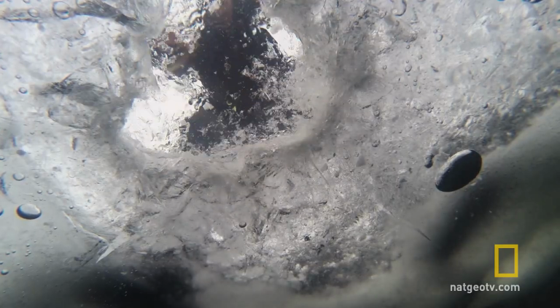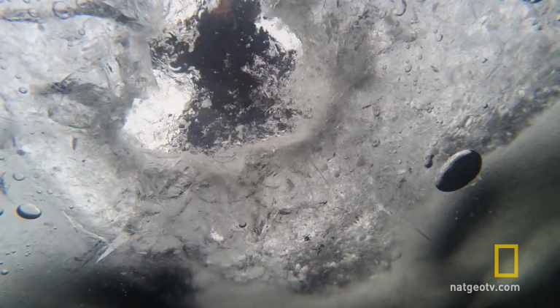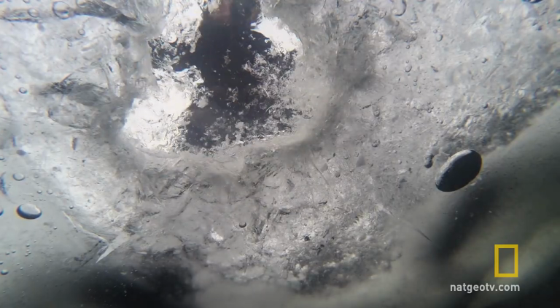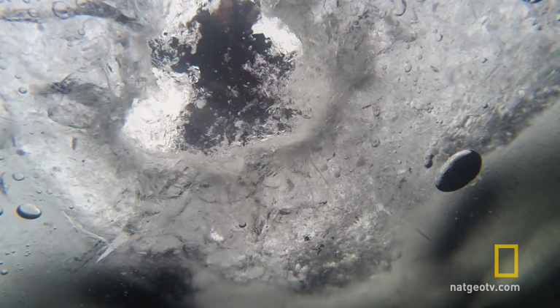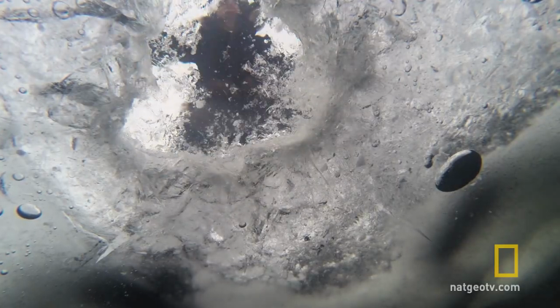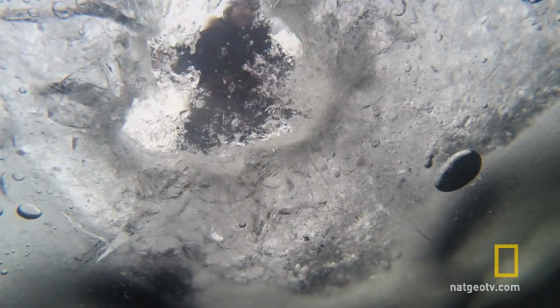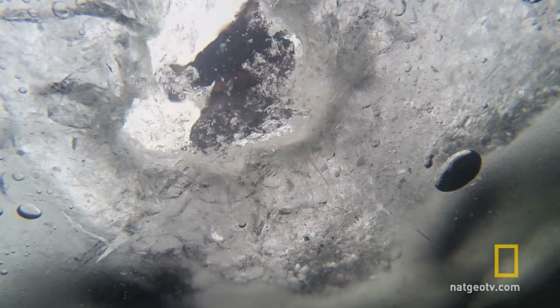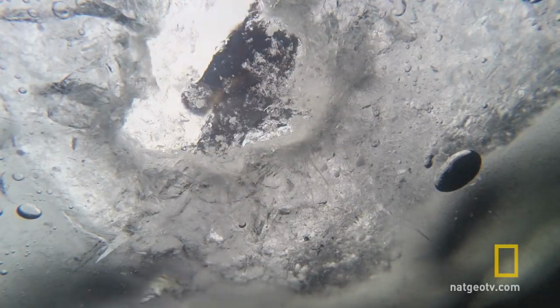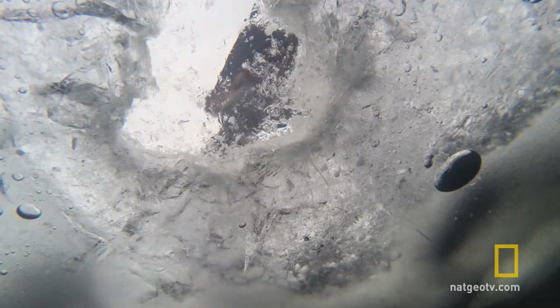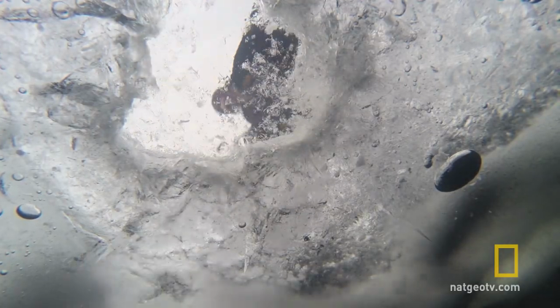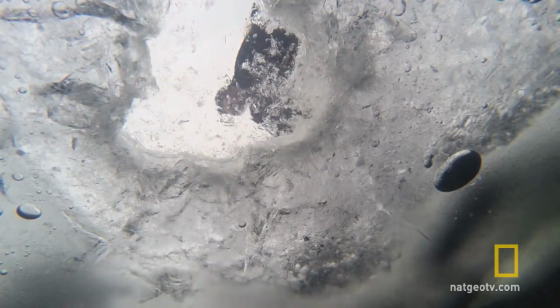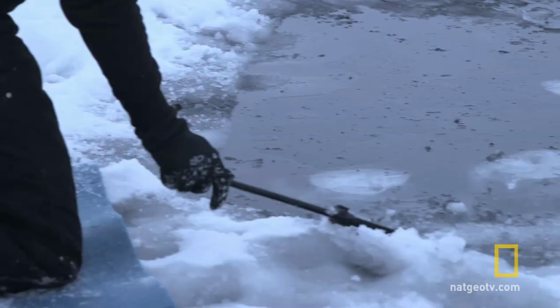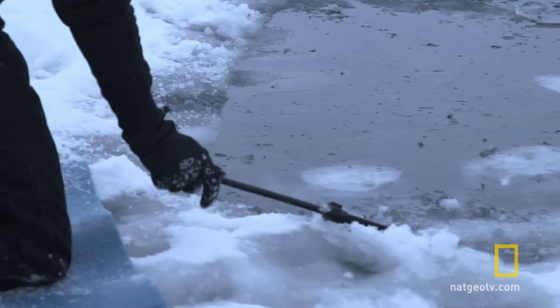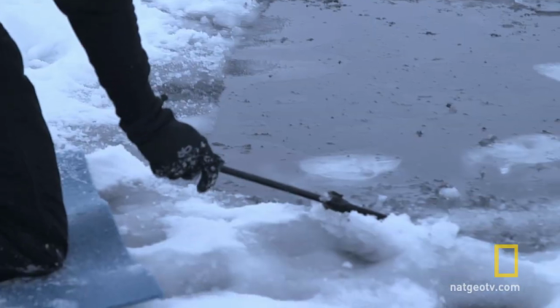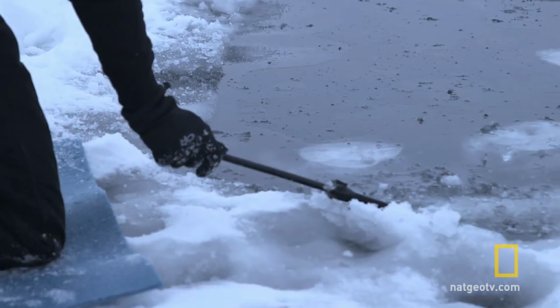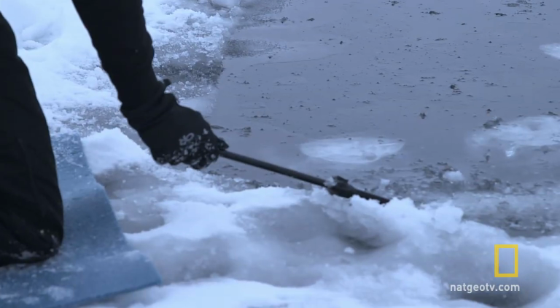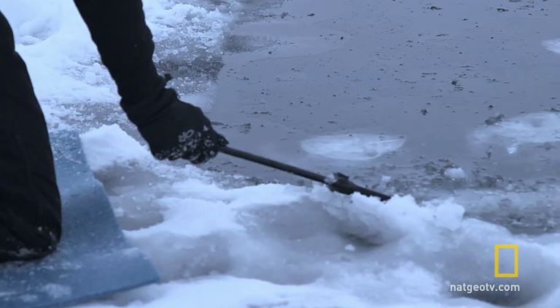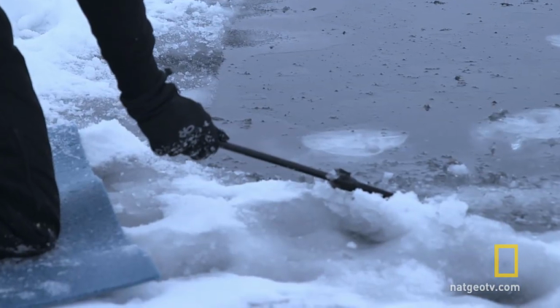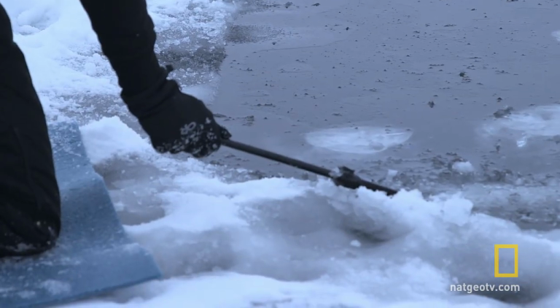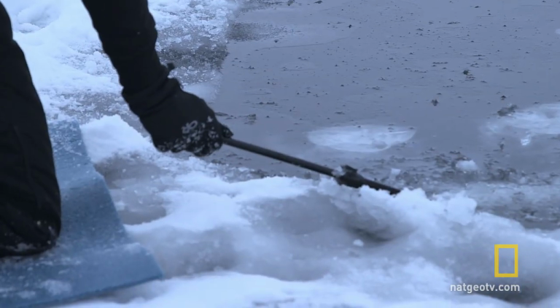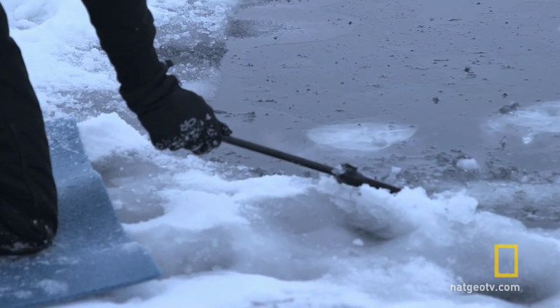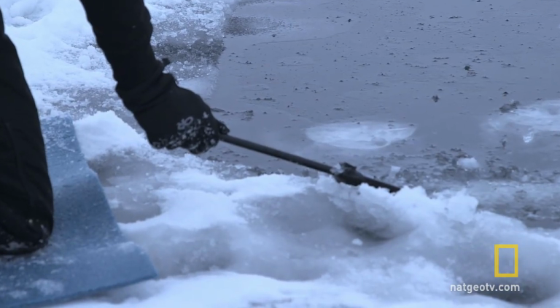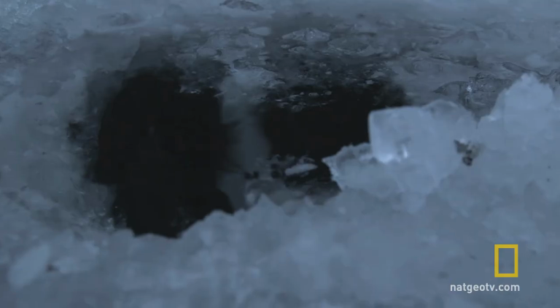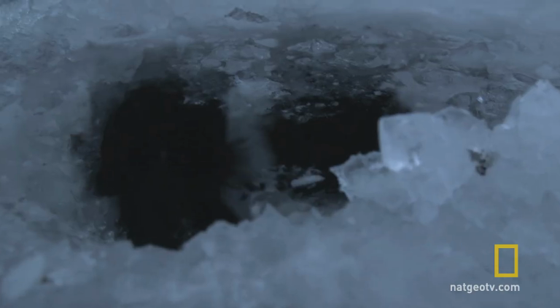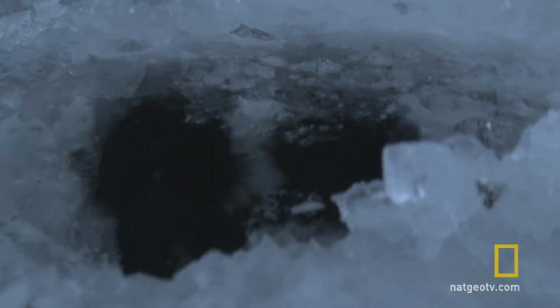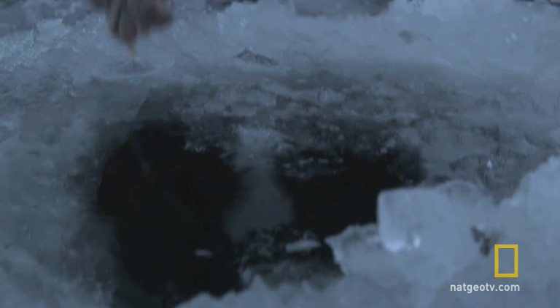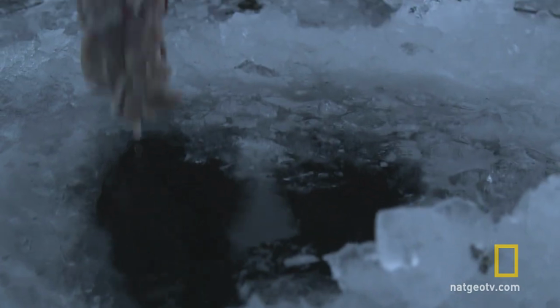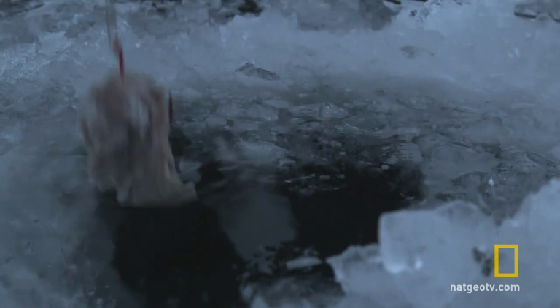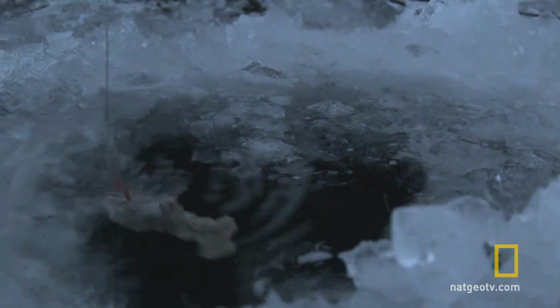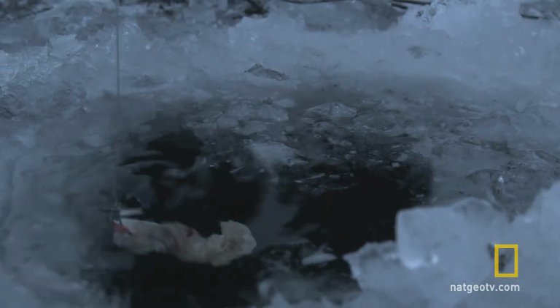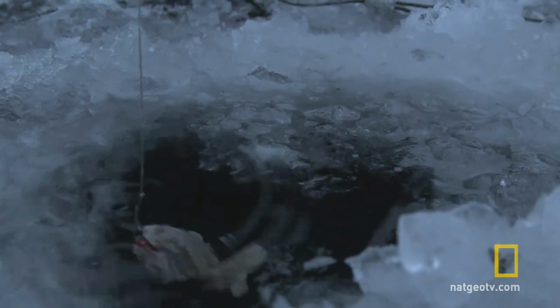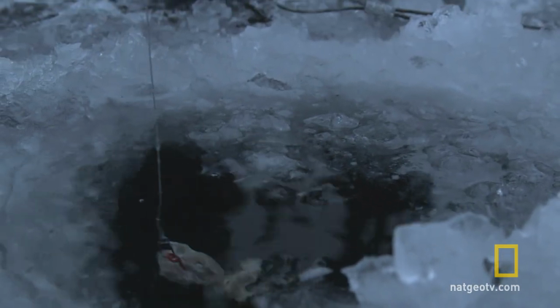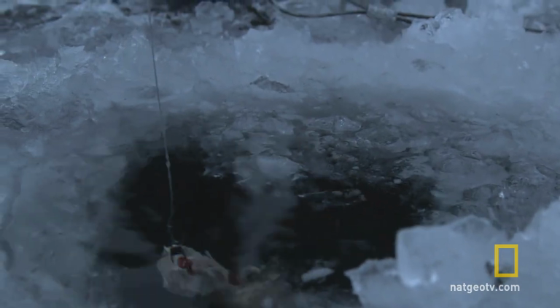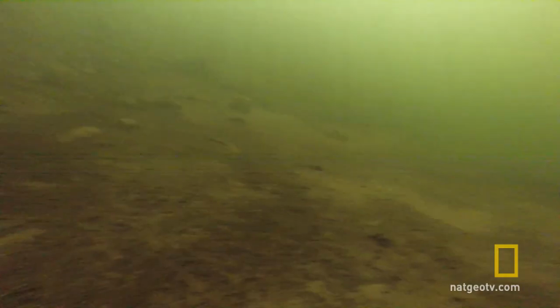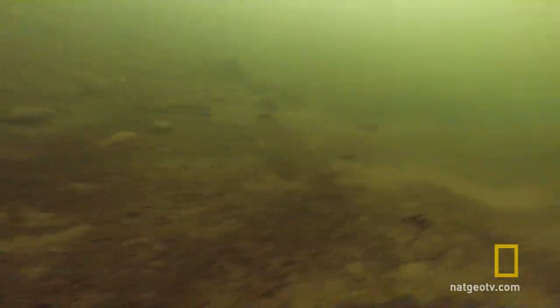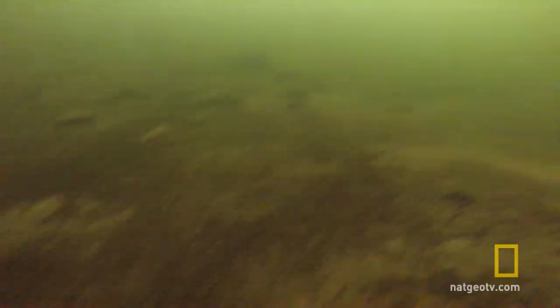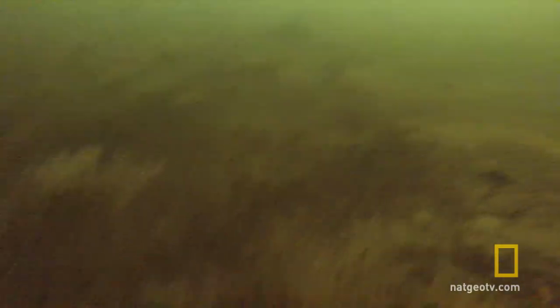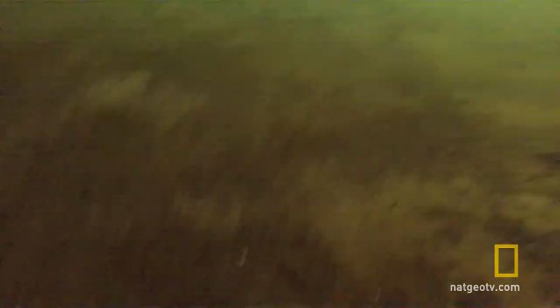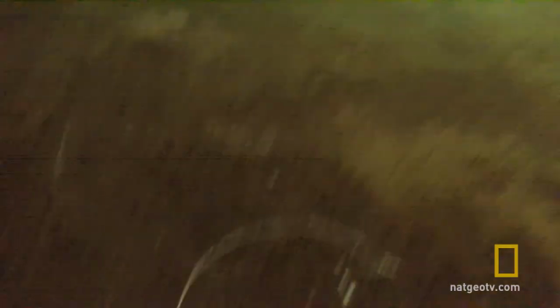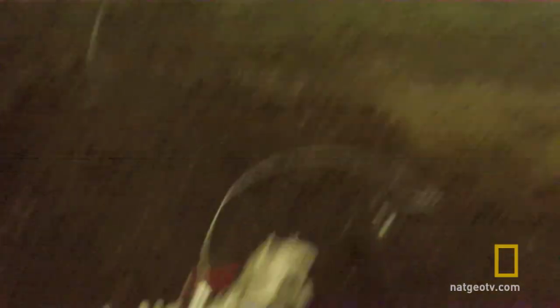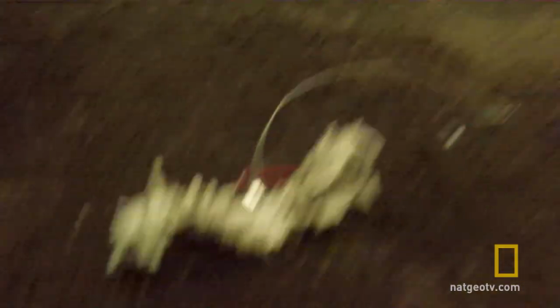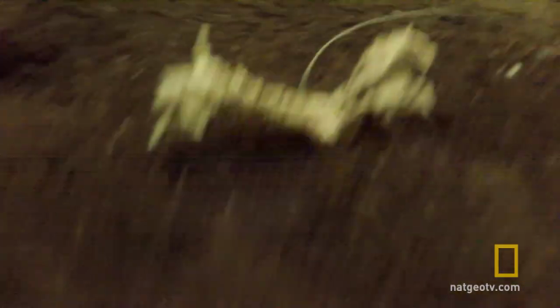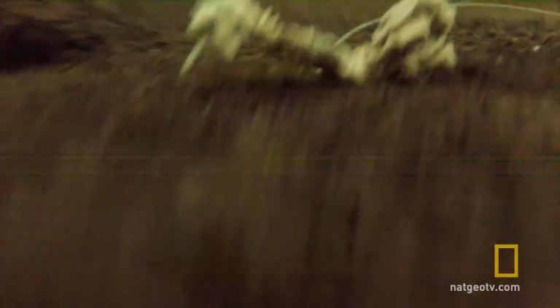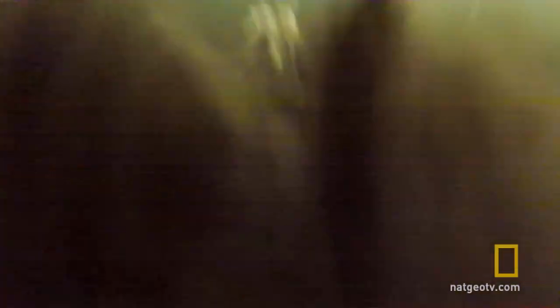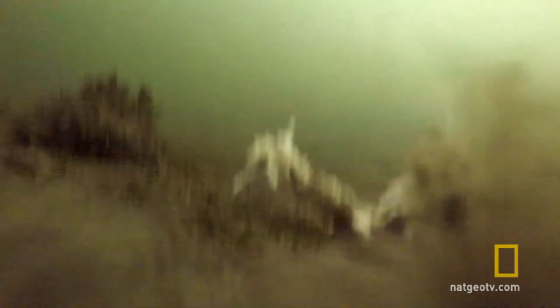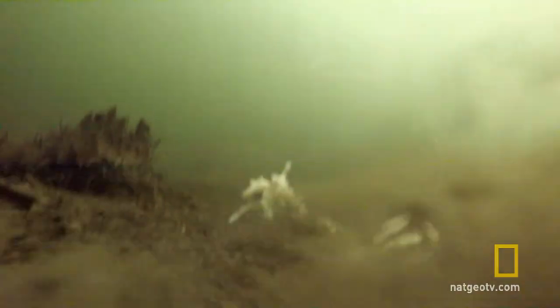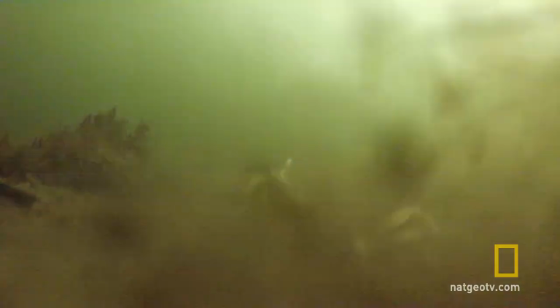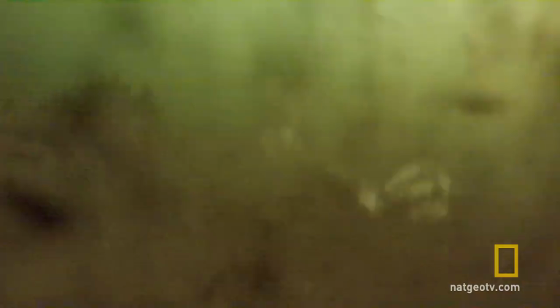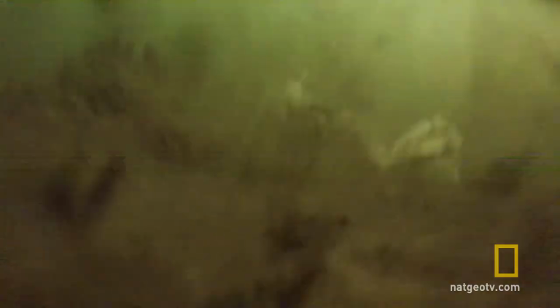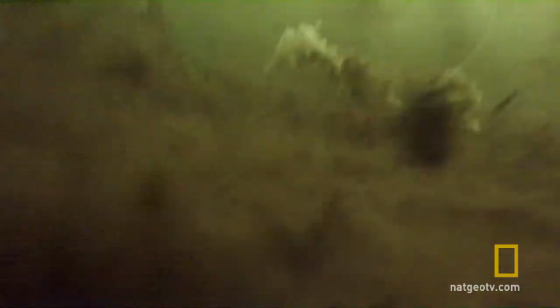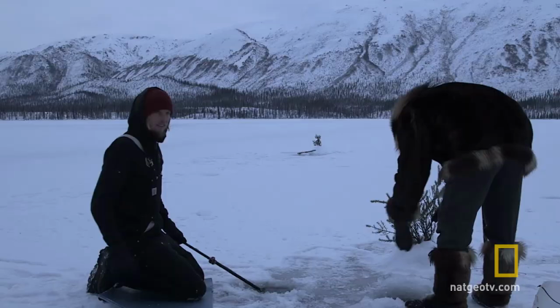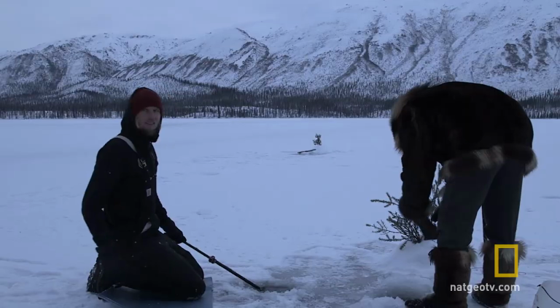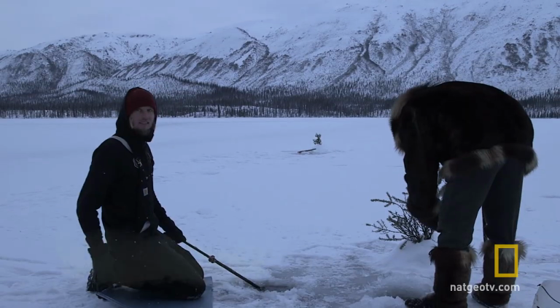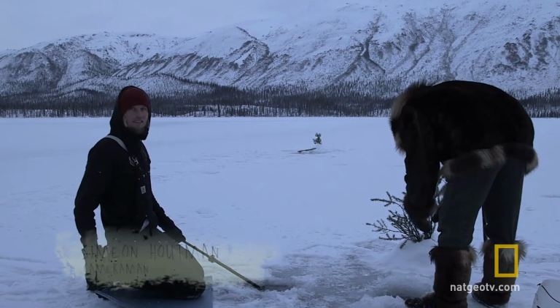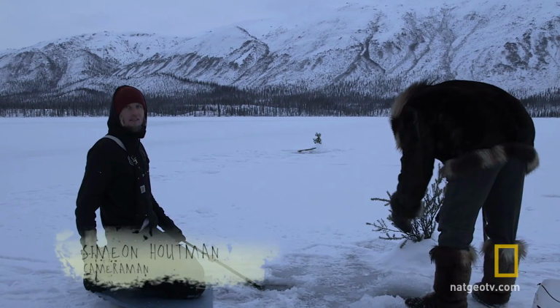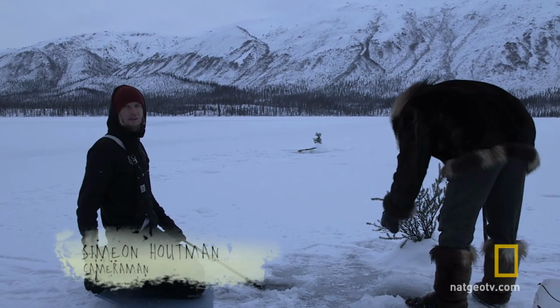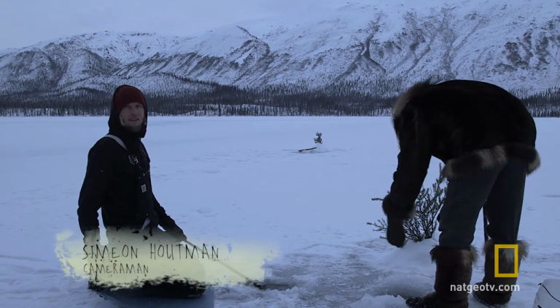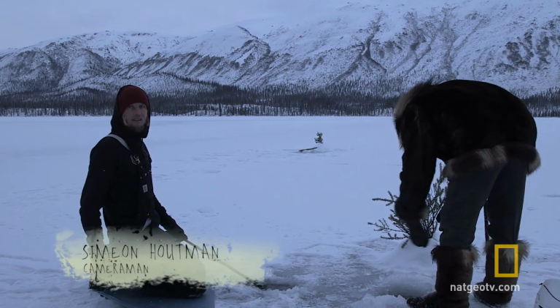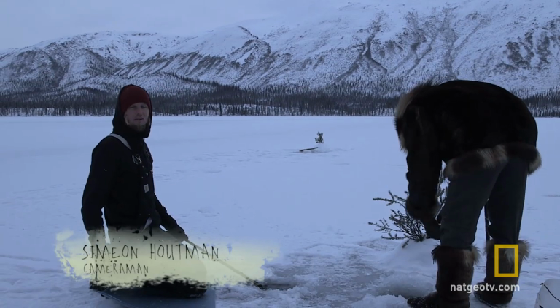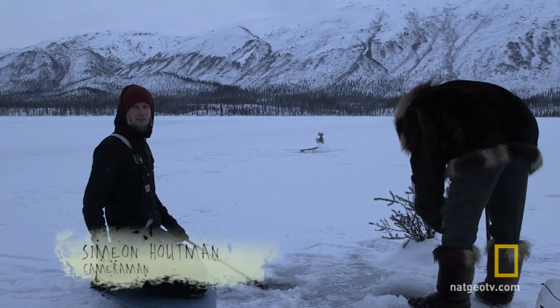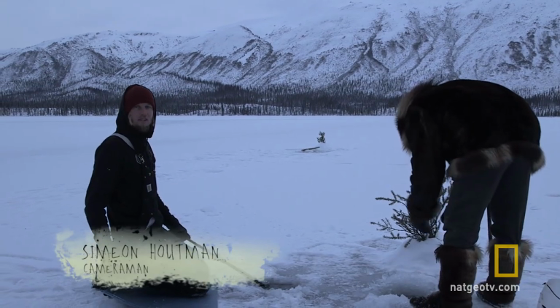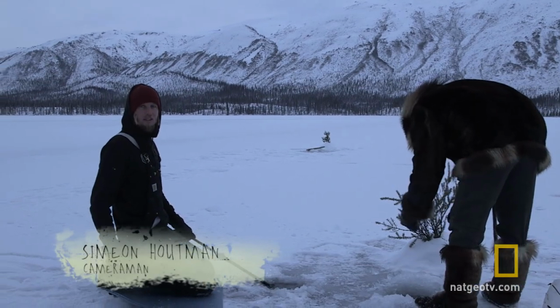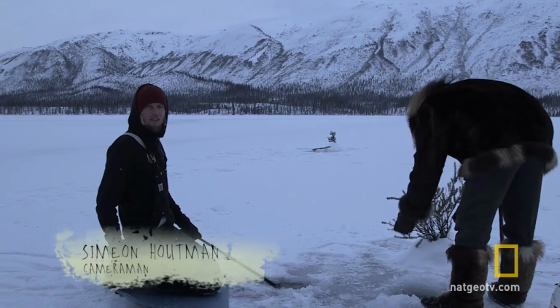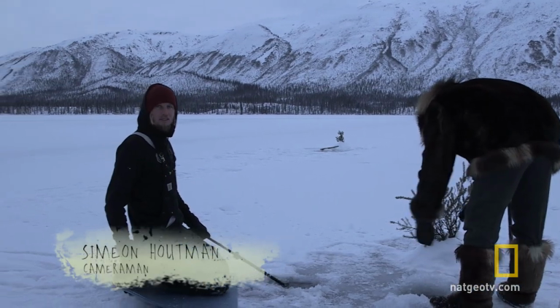That's holding us up. There you go — that's how we get underwater shots.